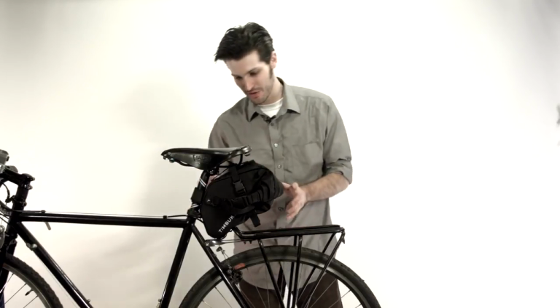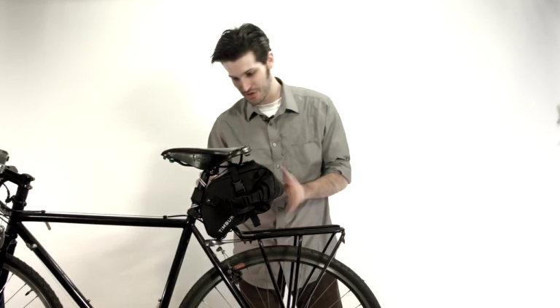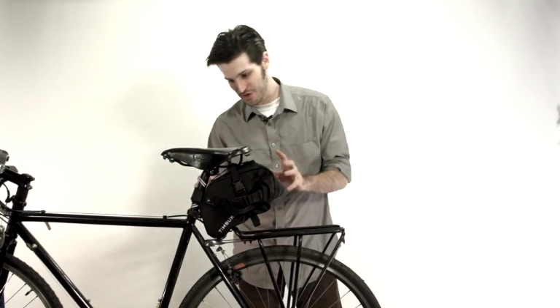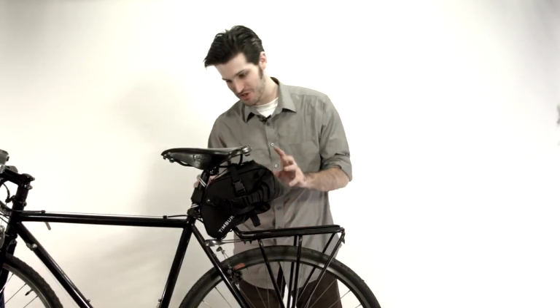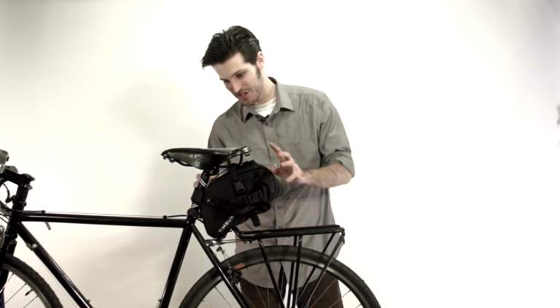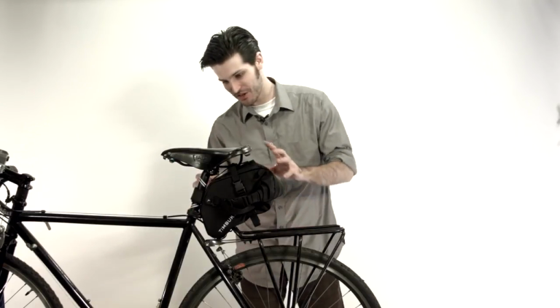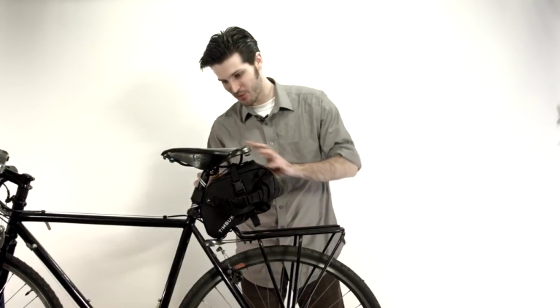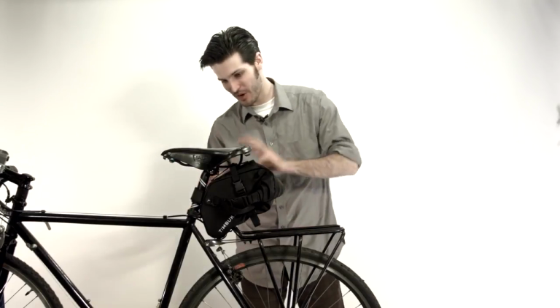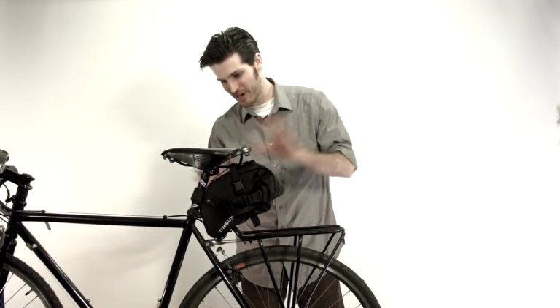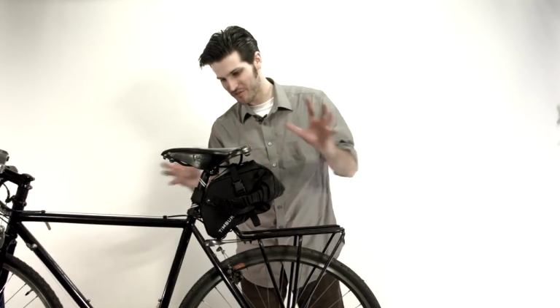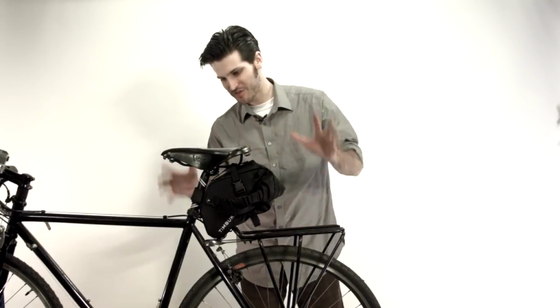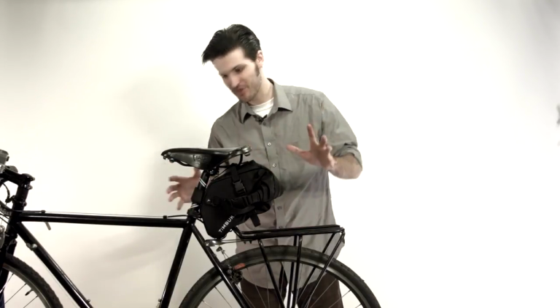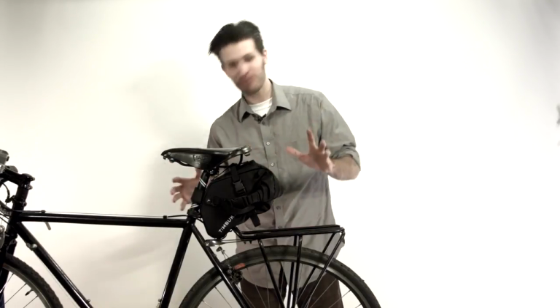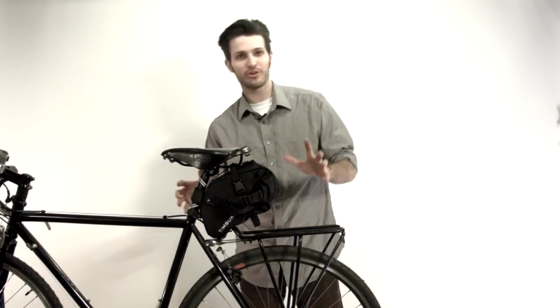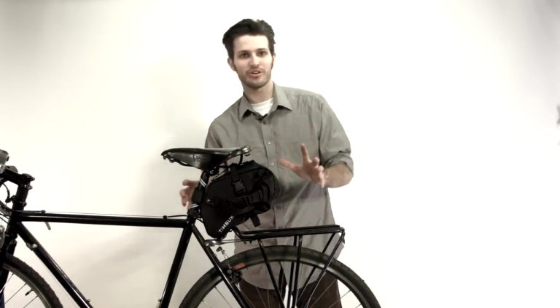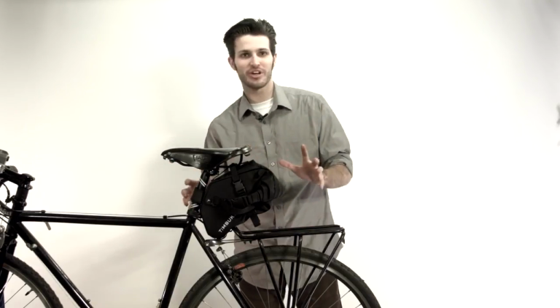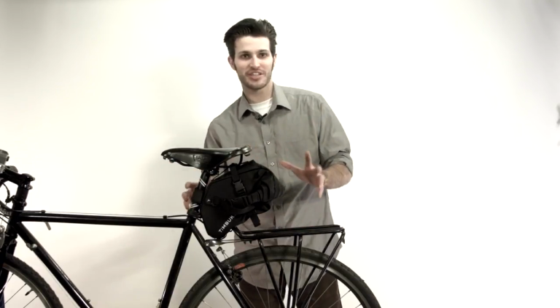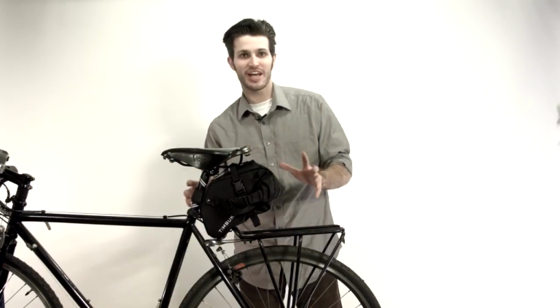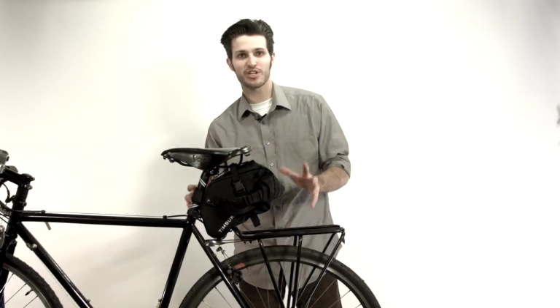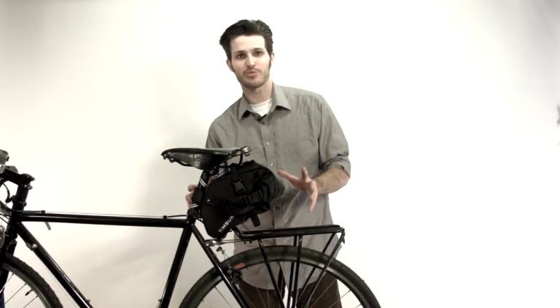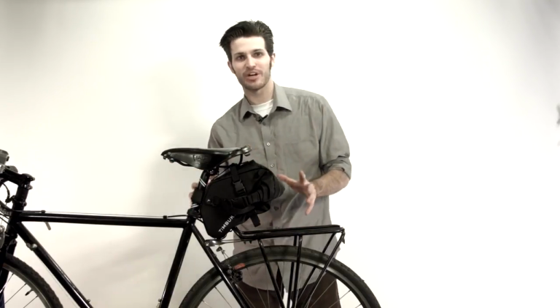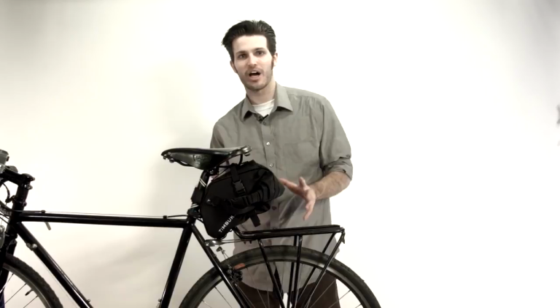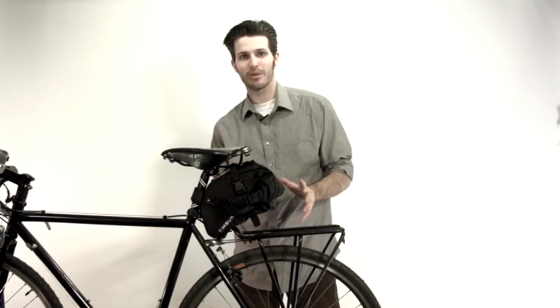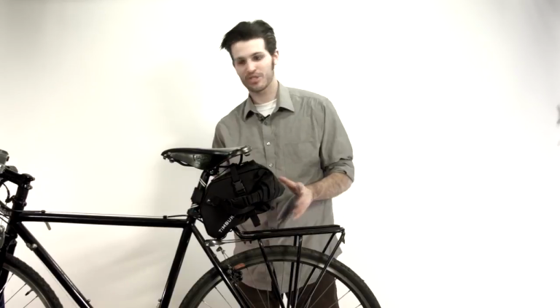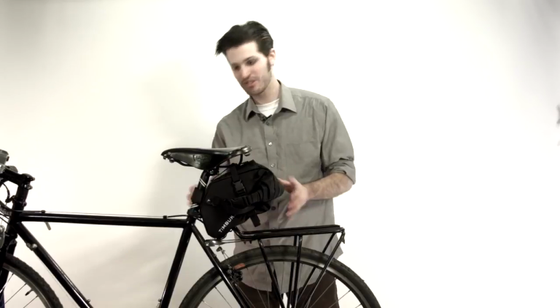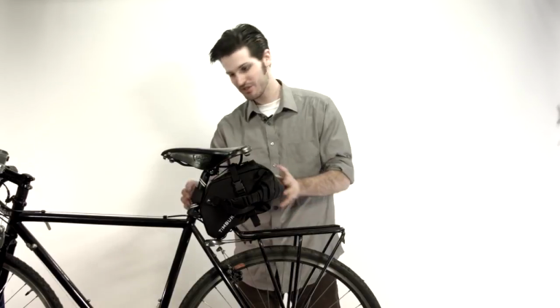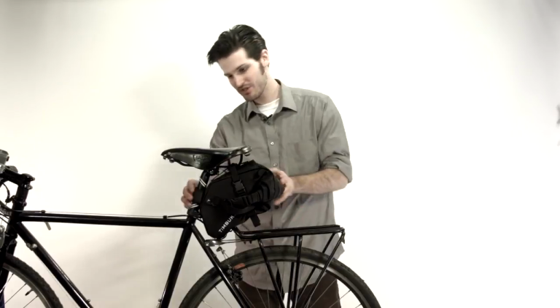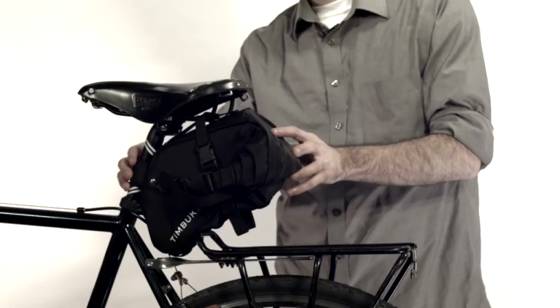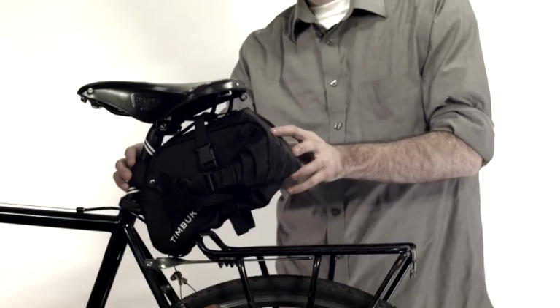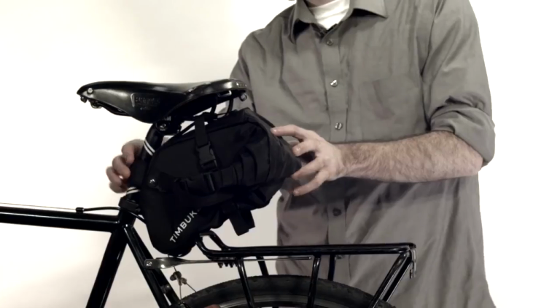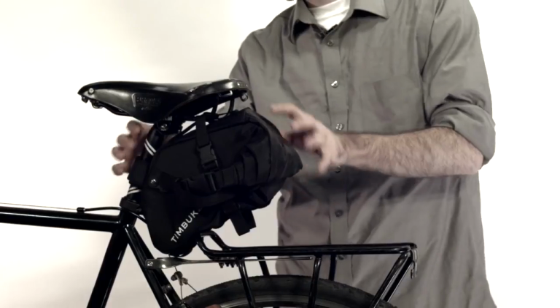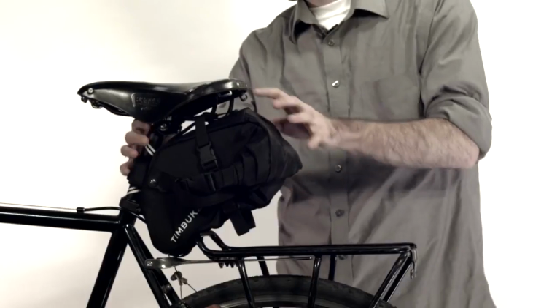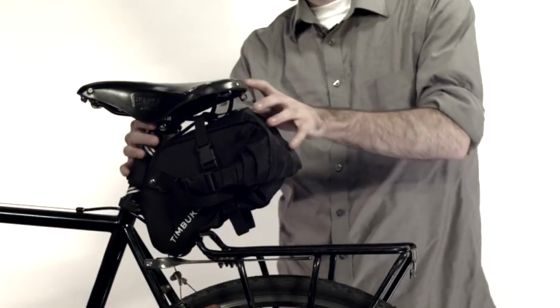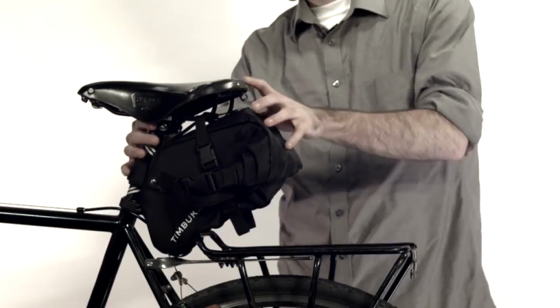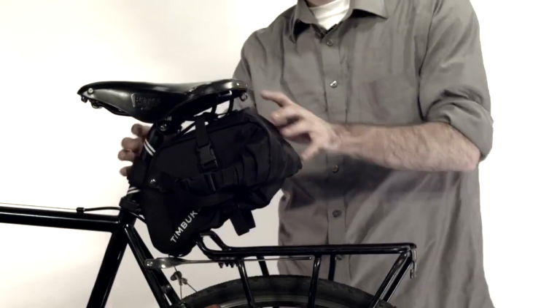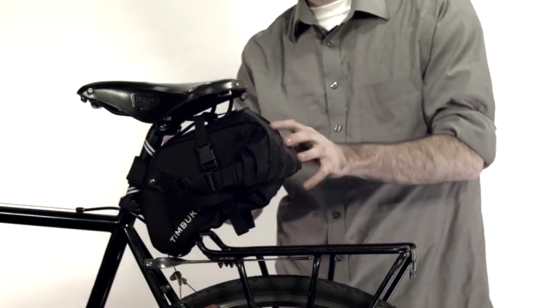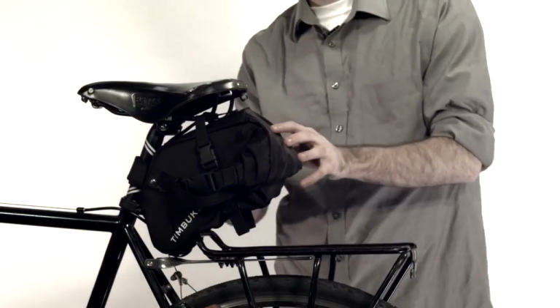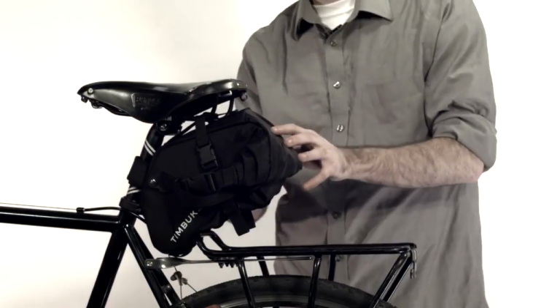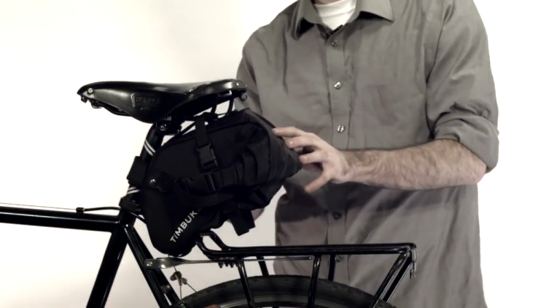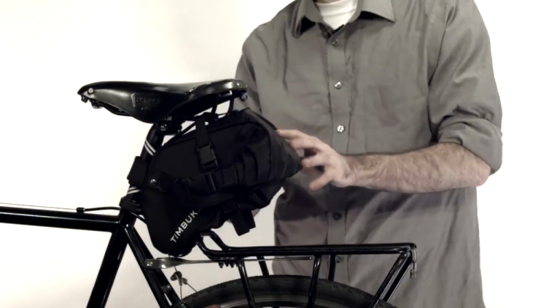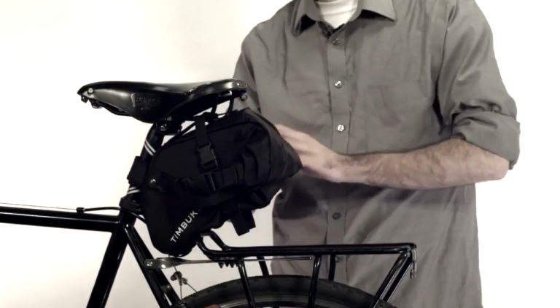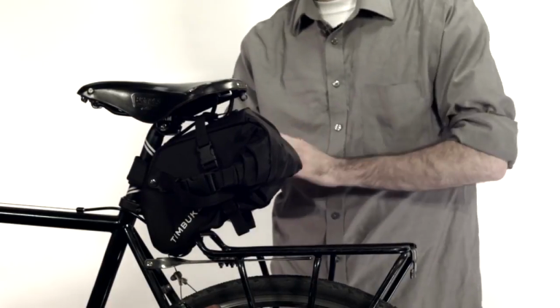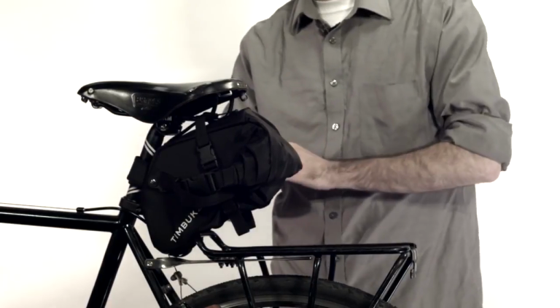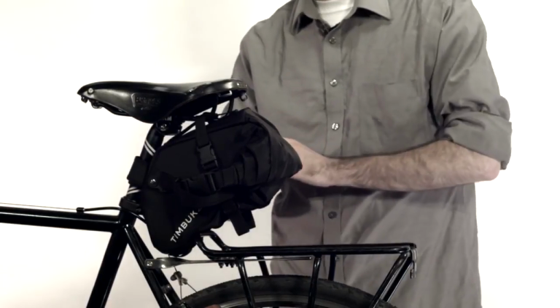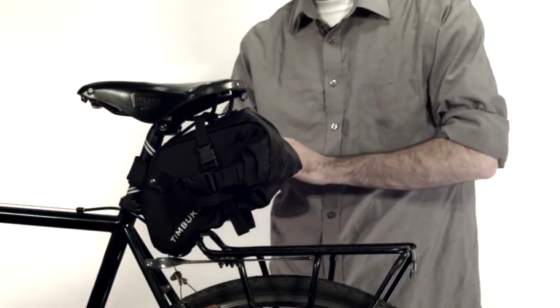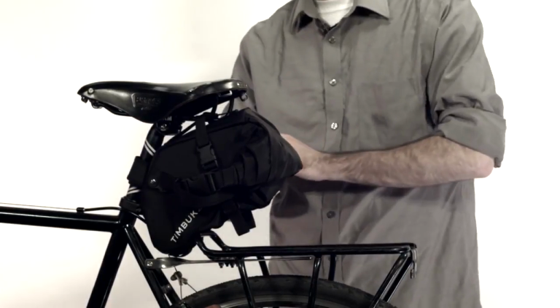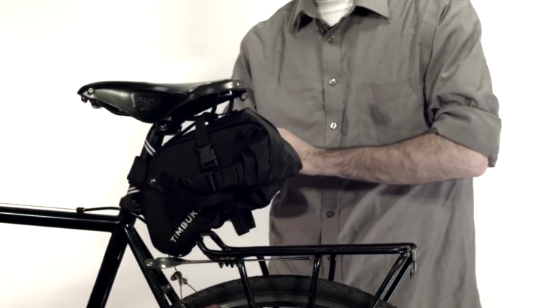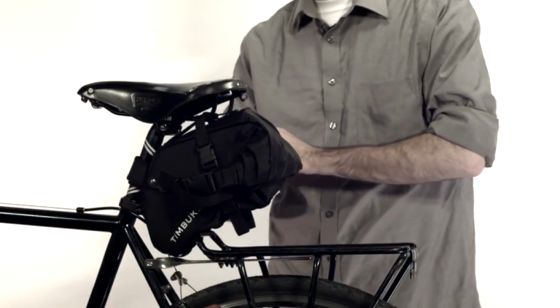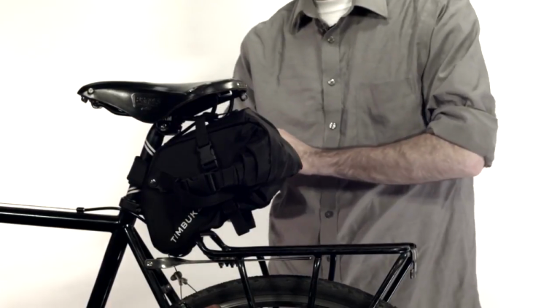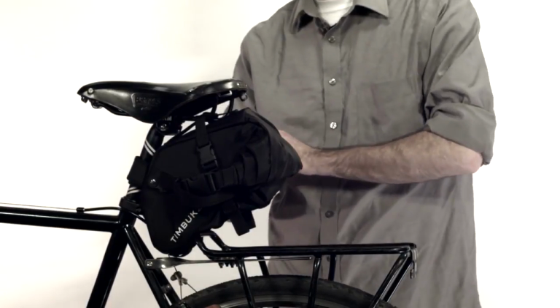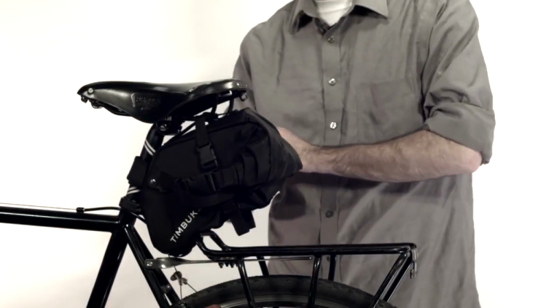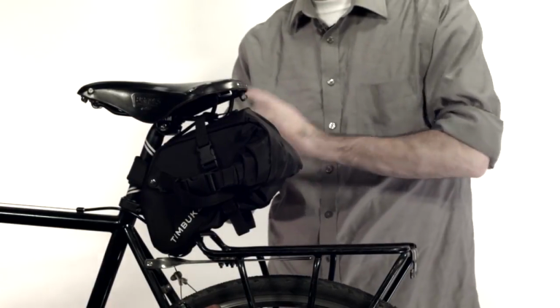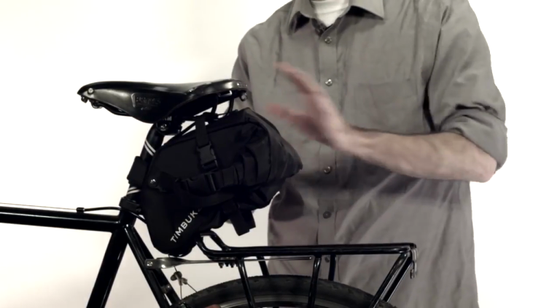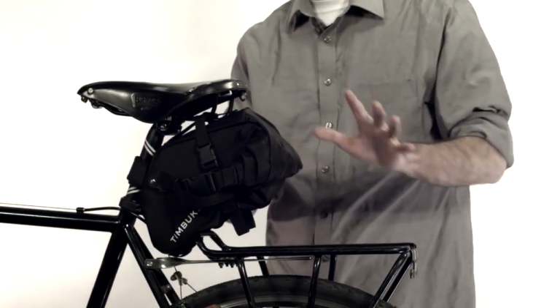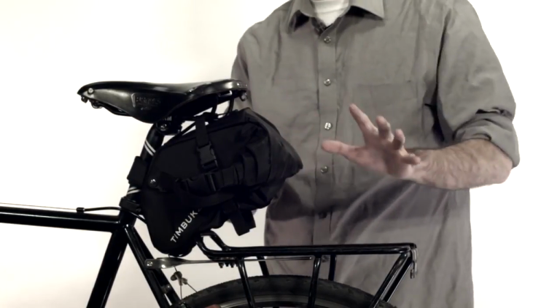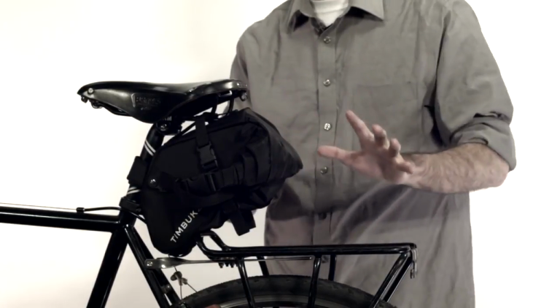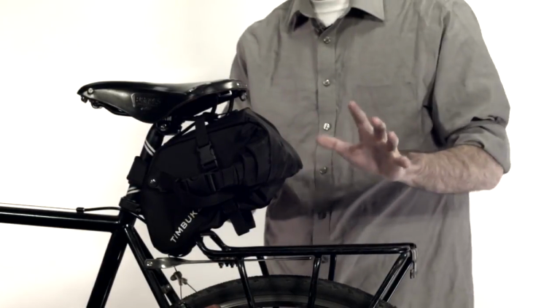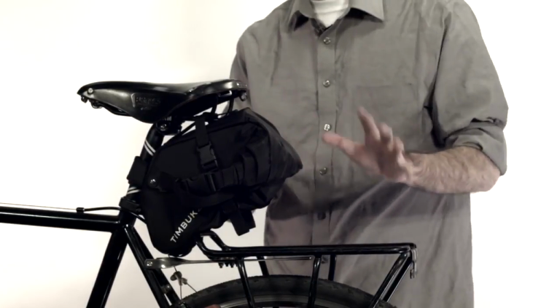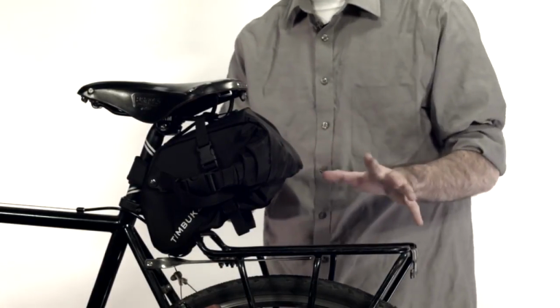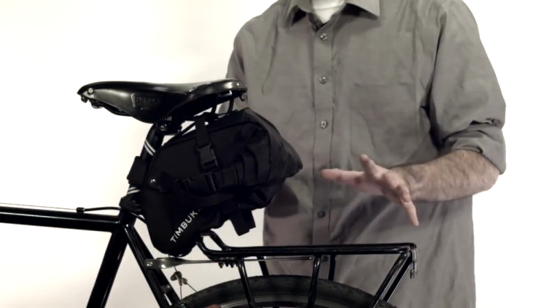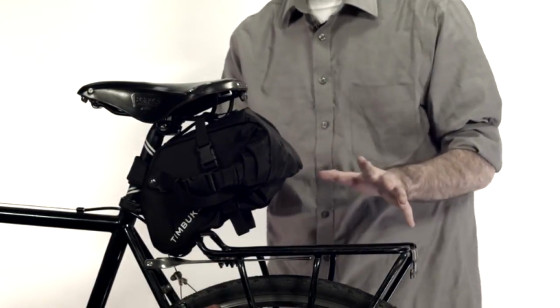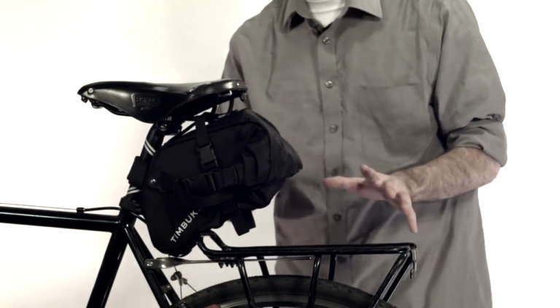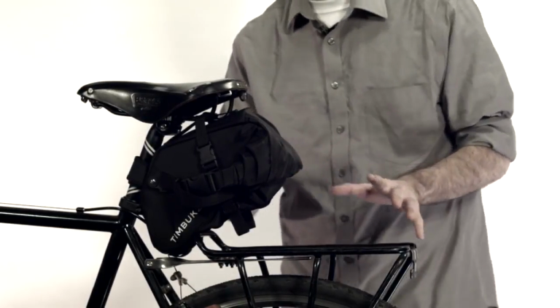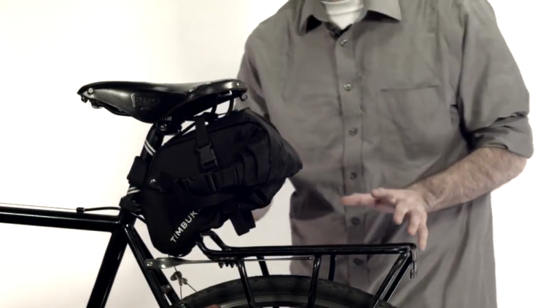You'll notice it's got an array of different attachment options. It's got different straps and things, meaning that you can basically put this on any bicycle.